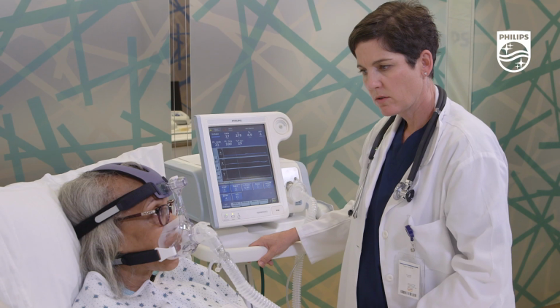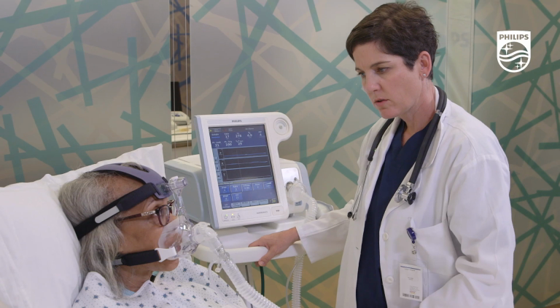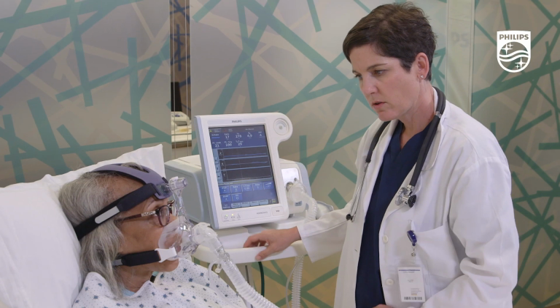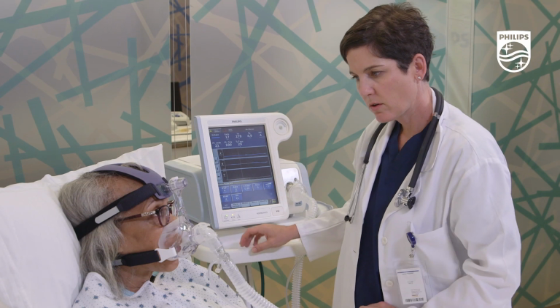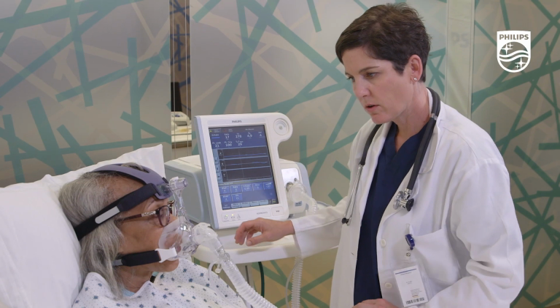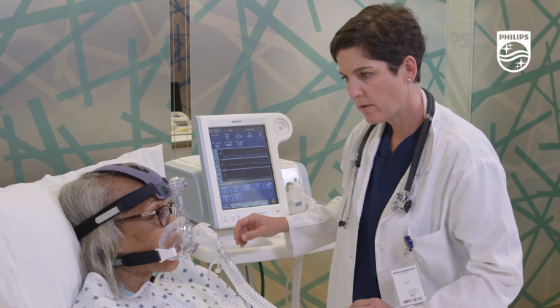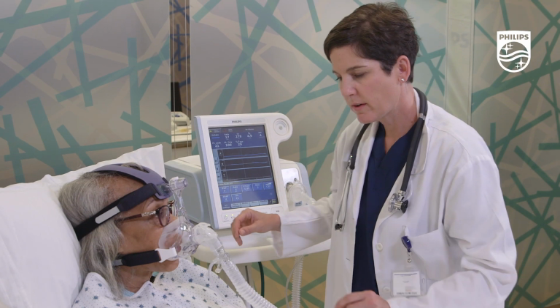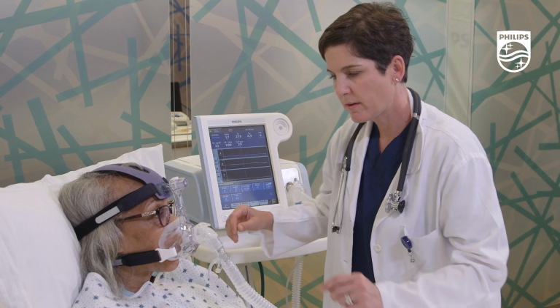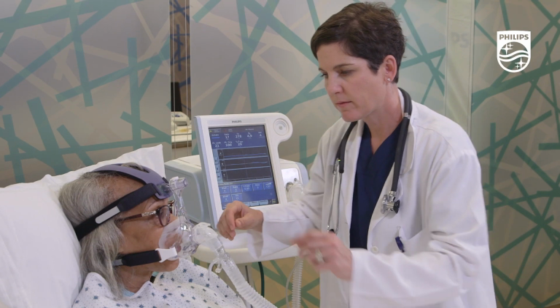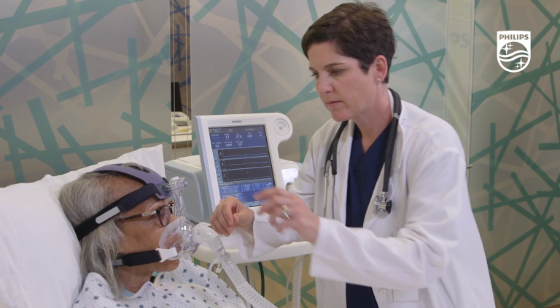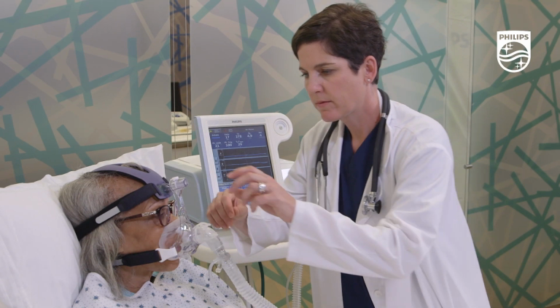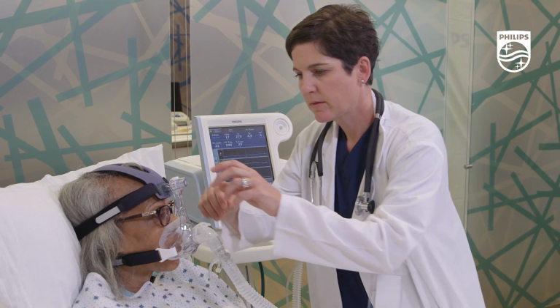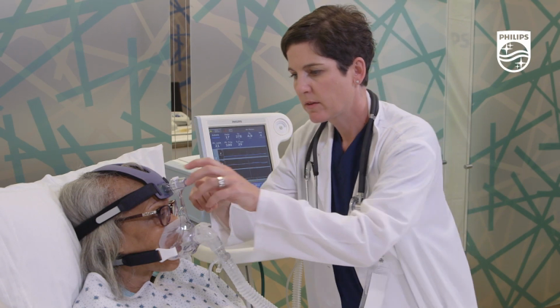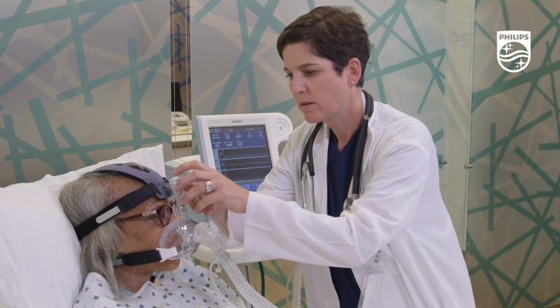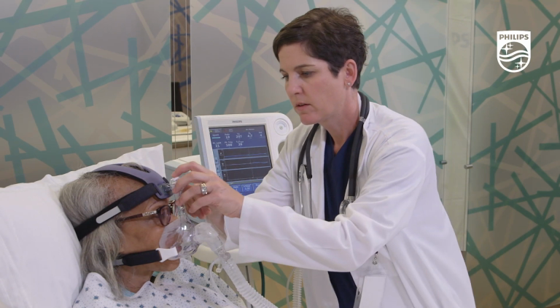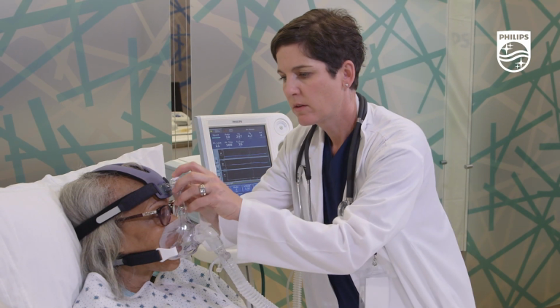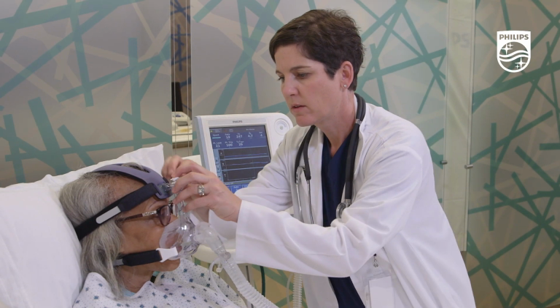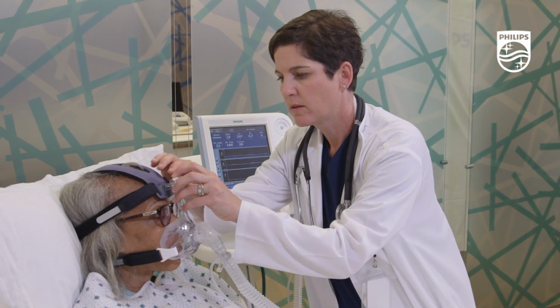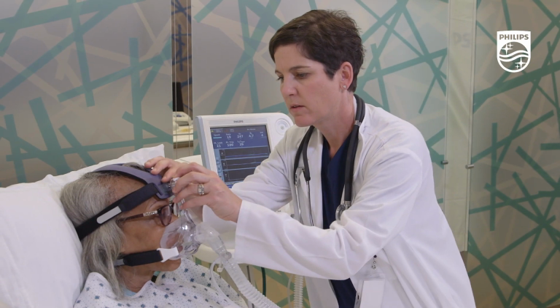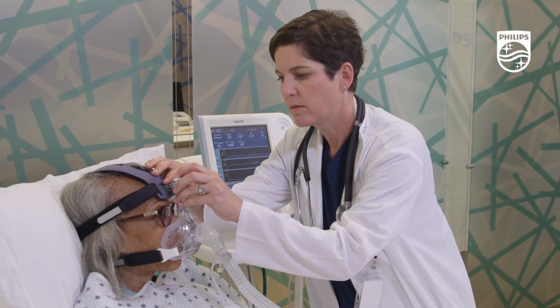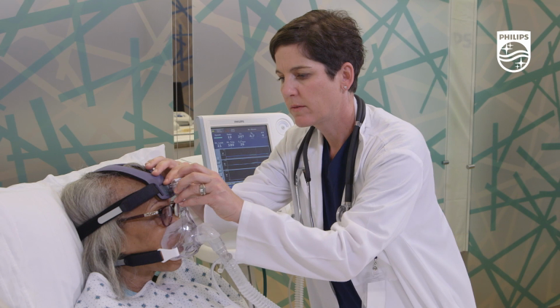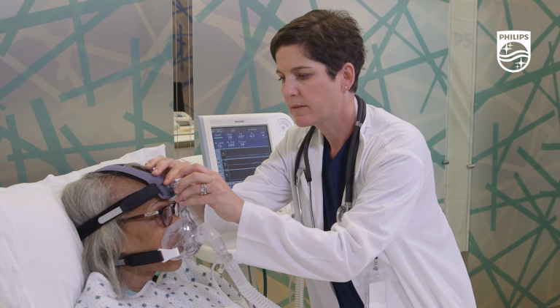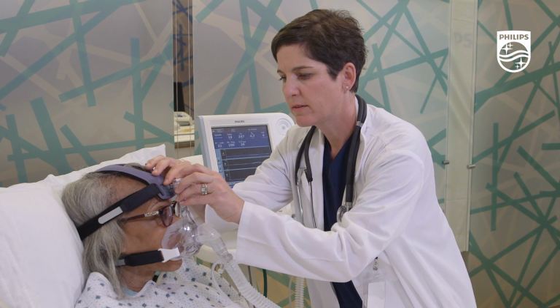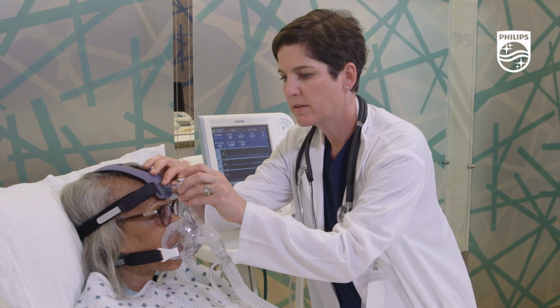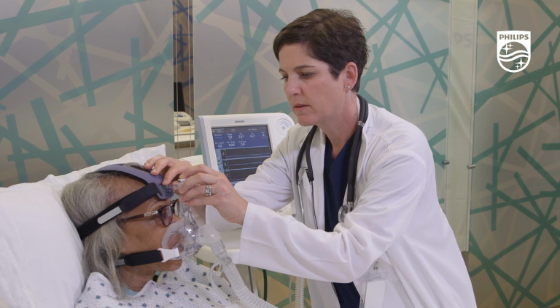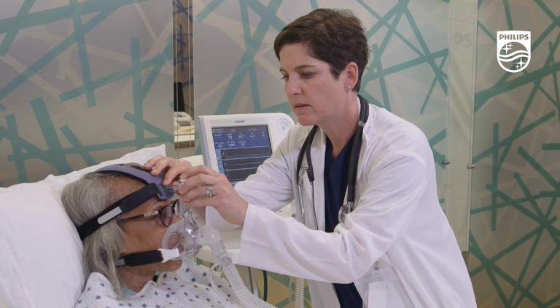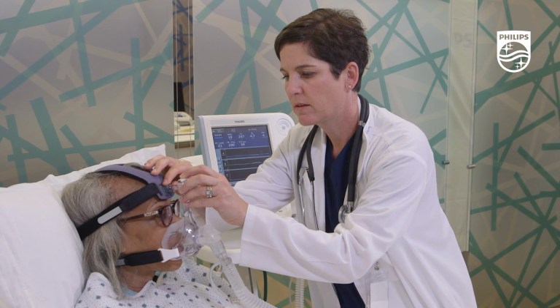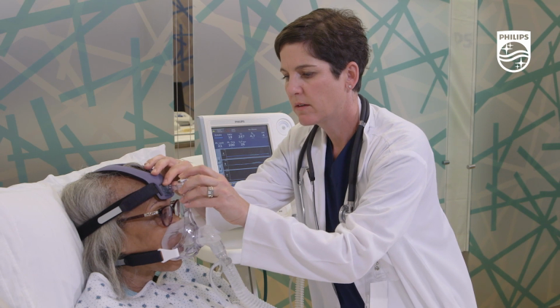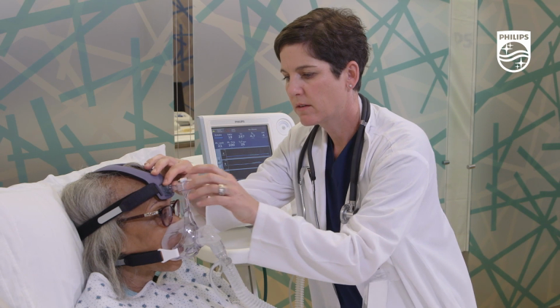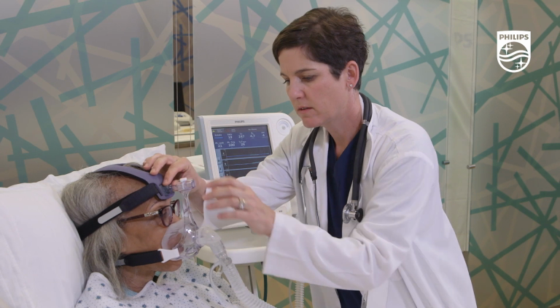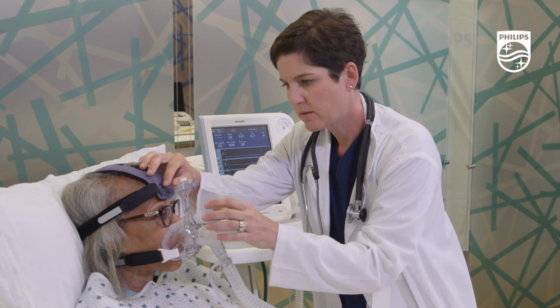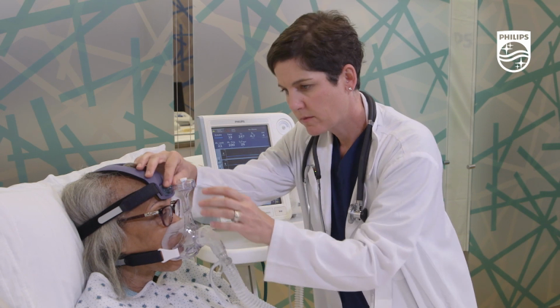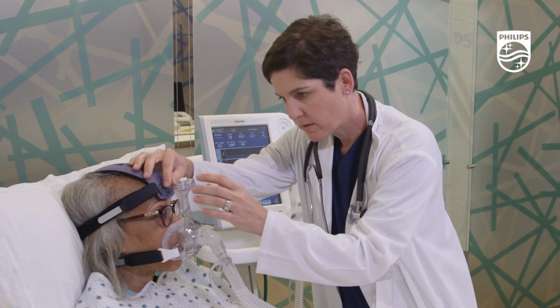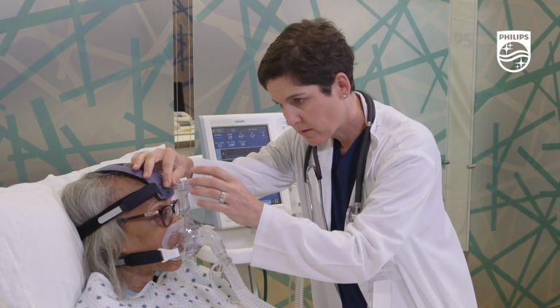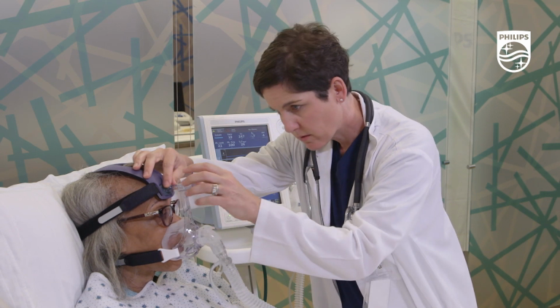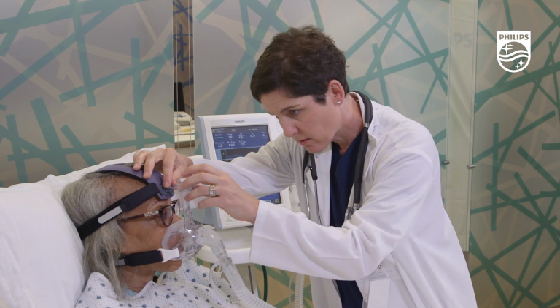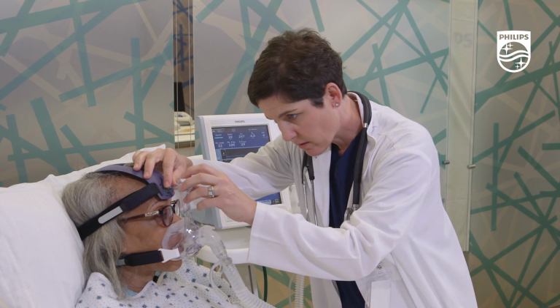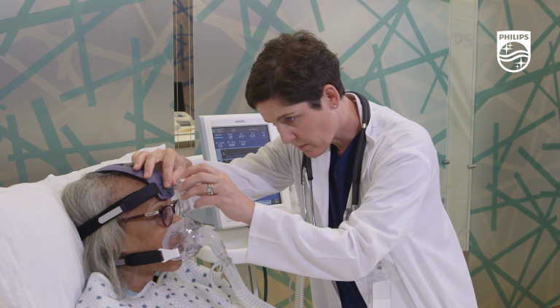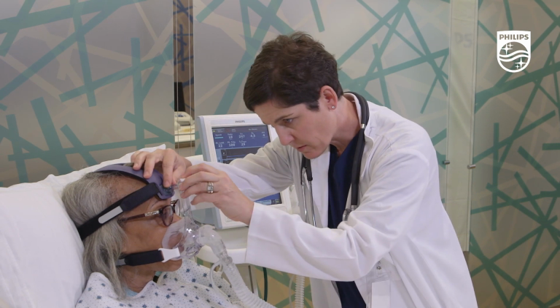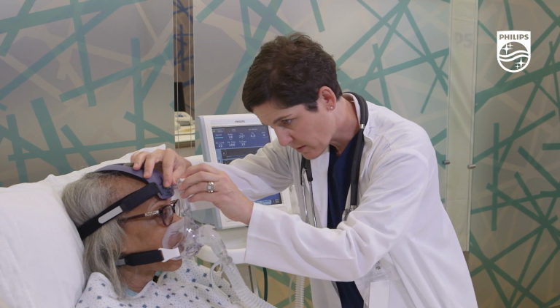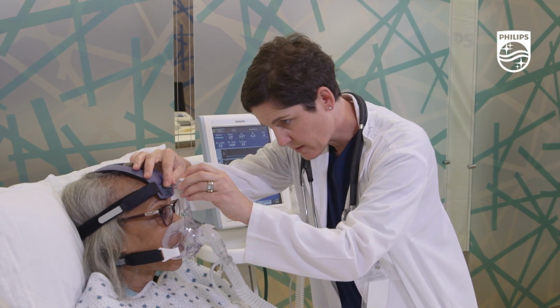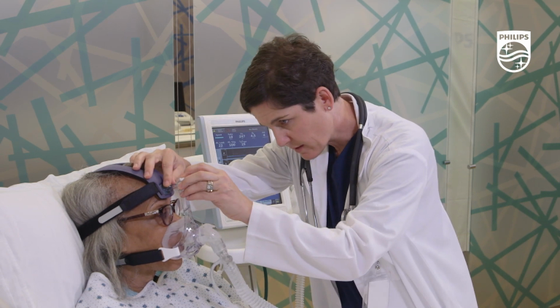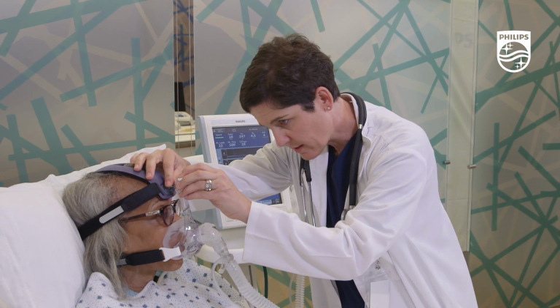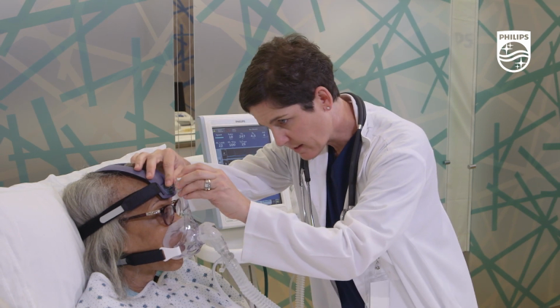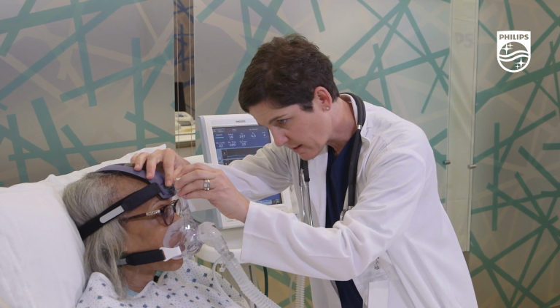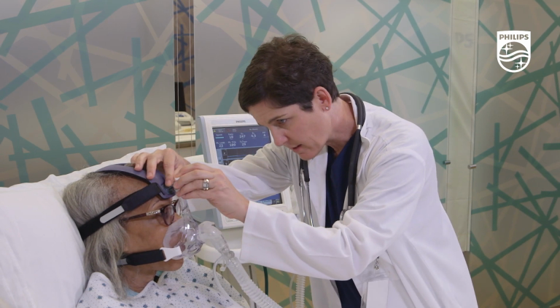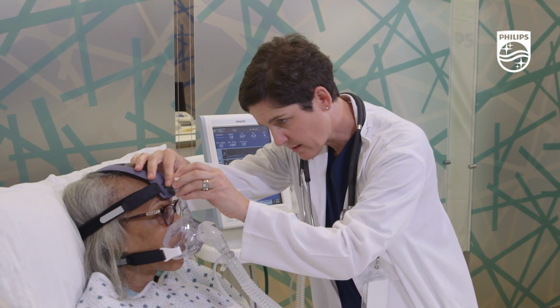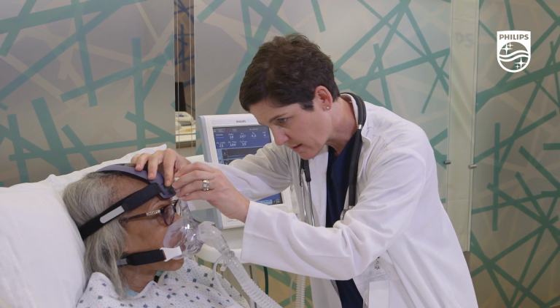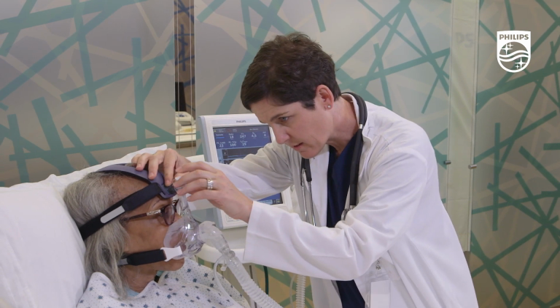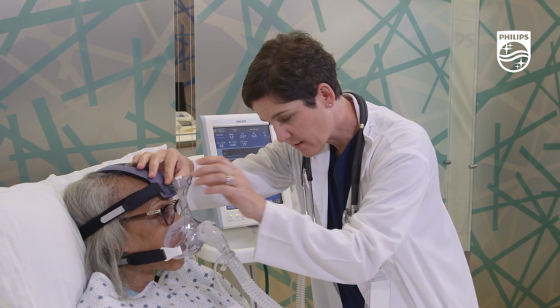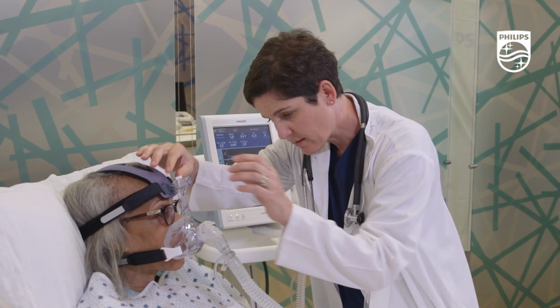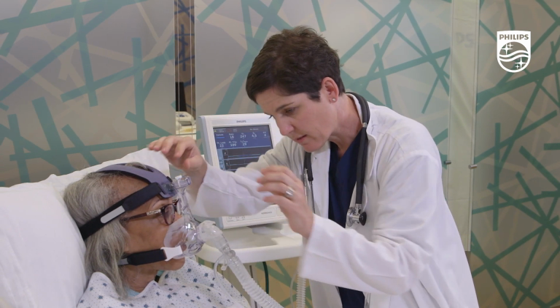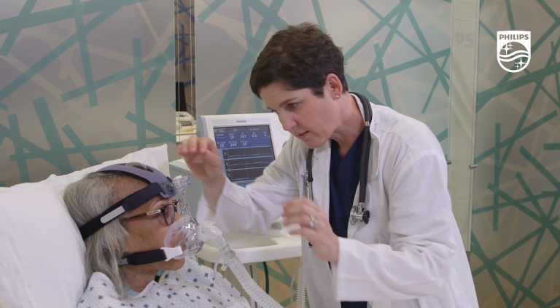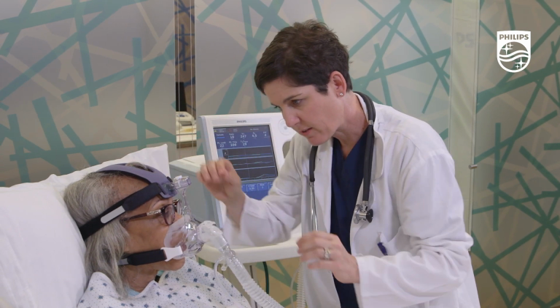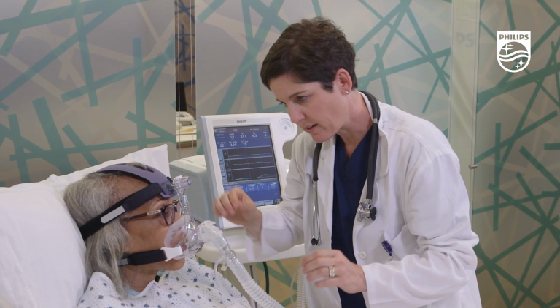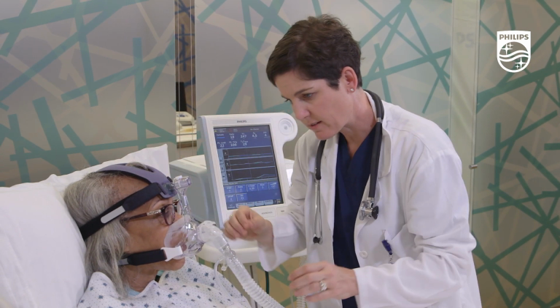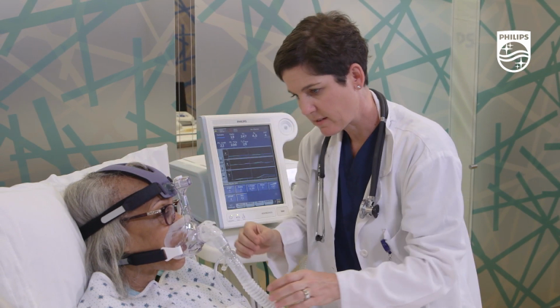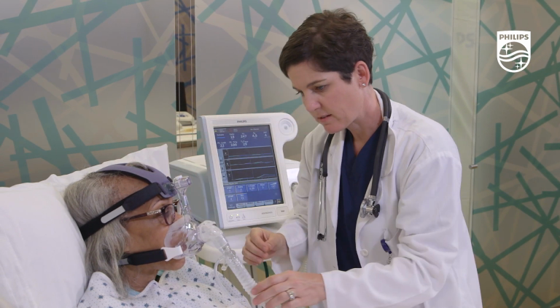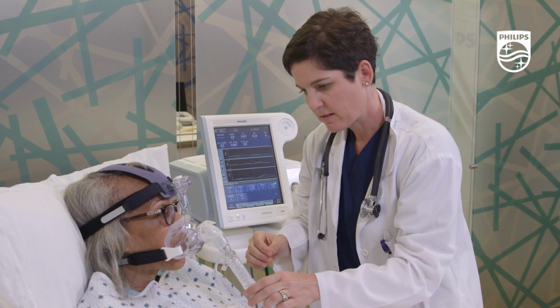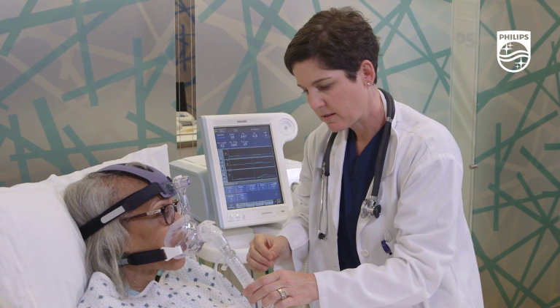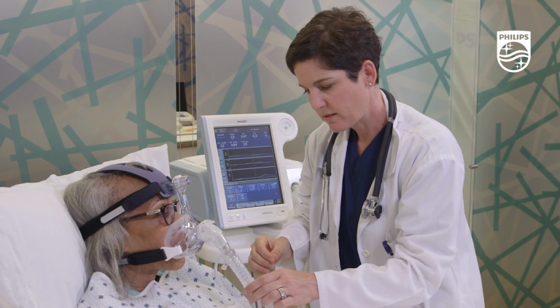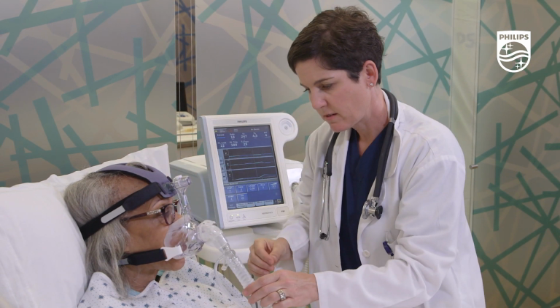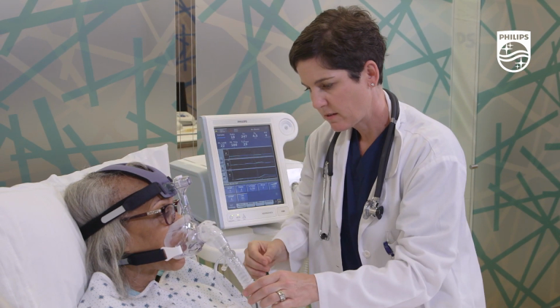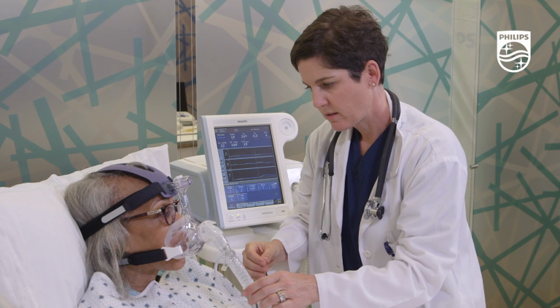Leaks around the nose and eyes should be addressed using the frame slider, which adjusts inward to tighten or outward to loosen.